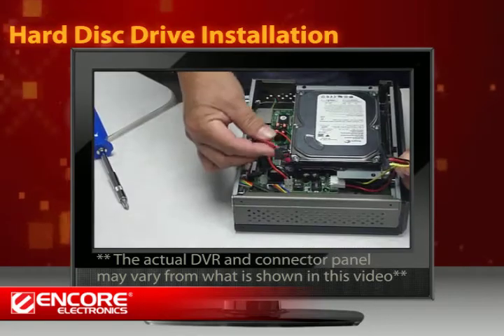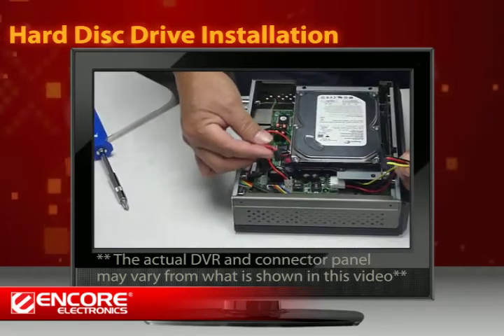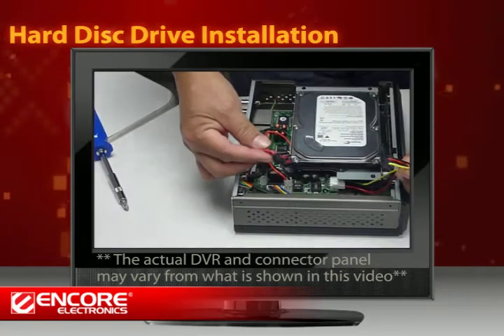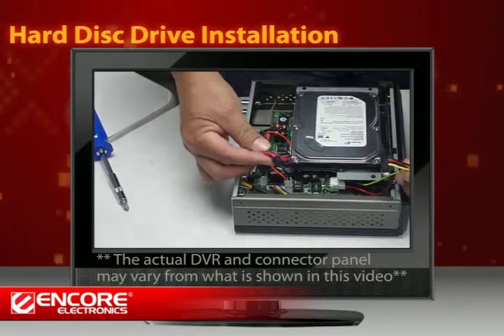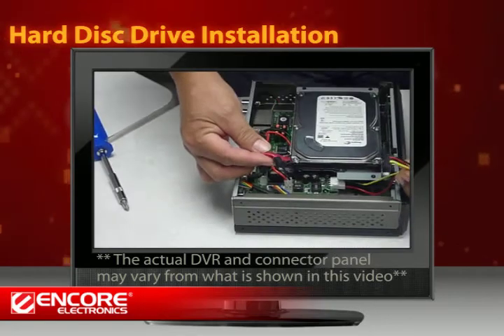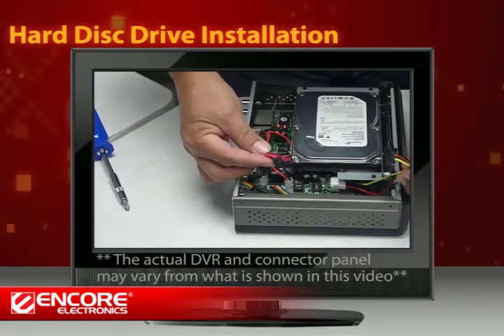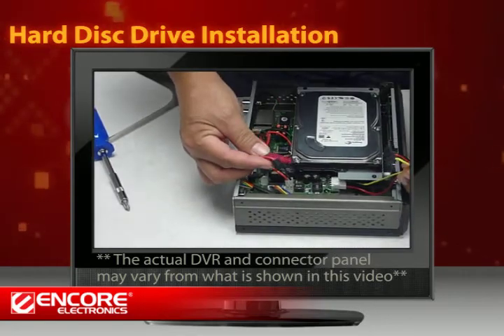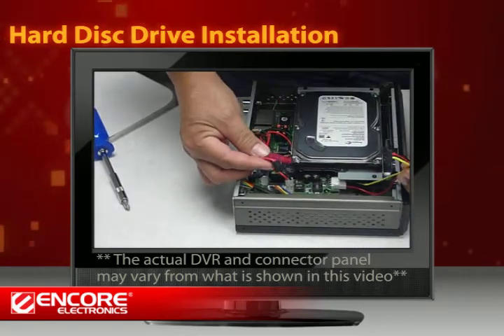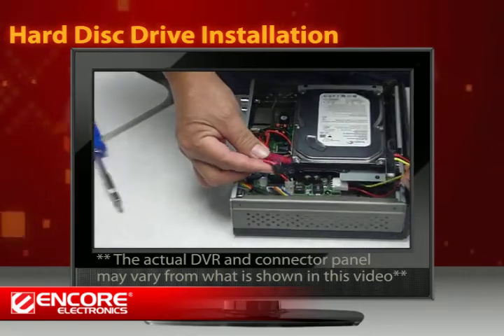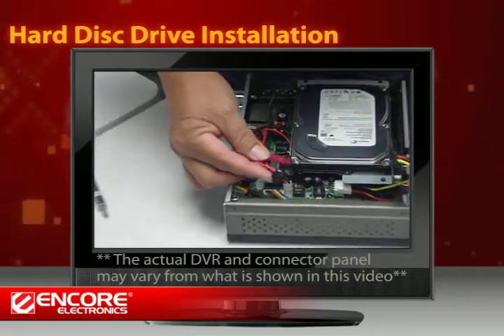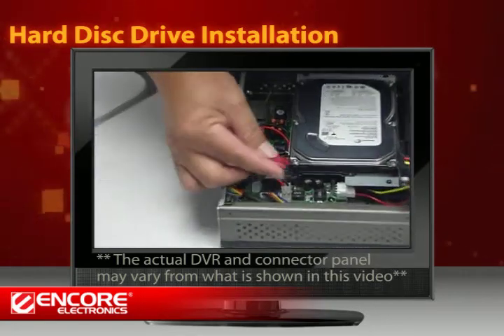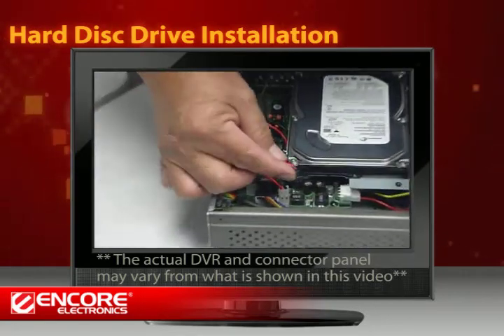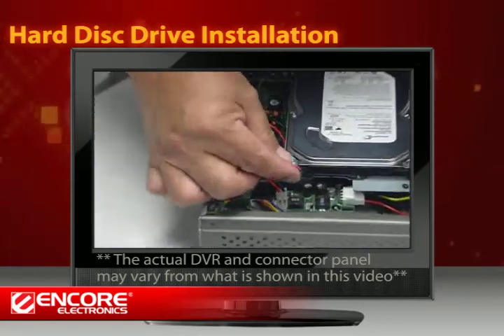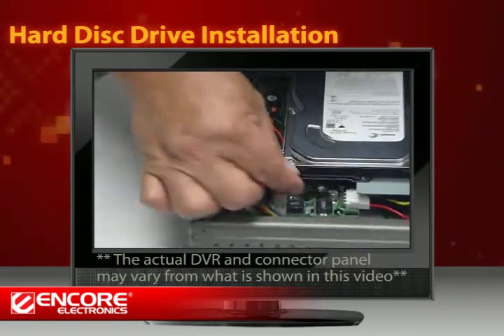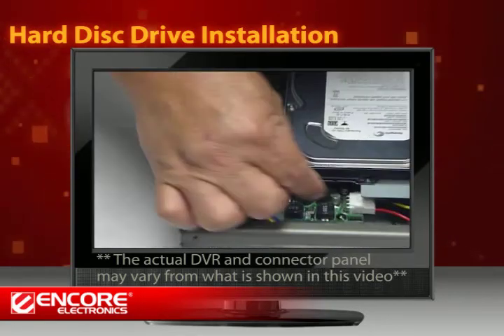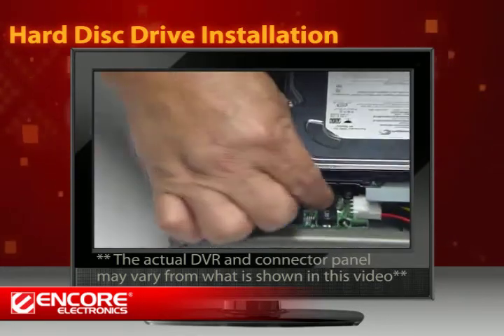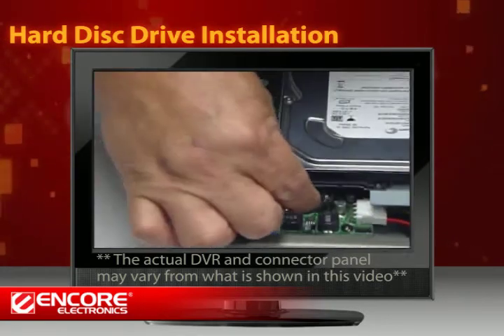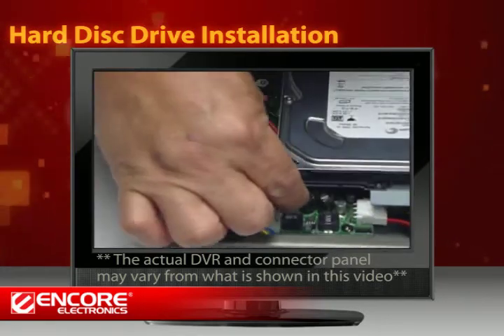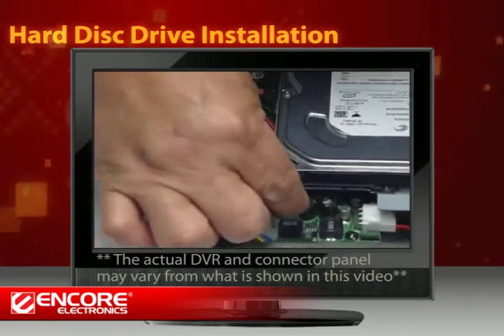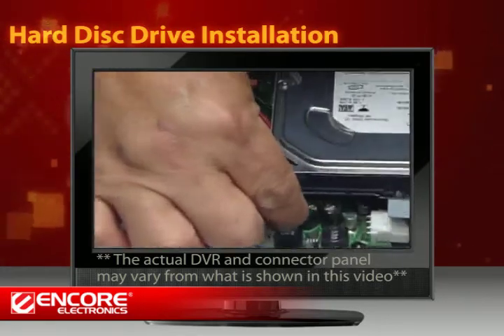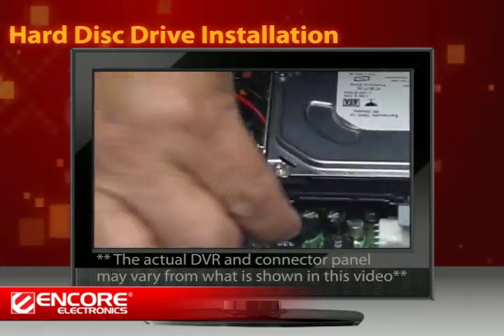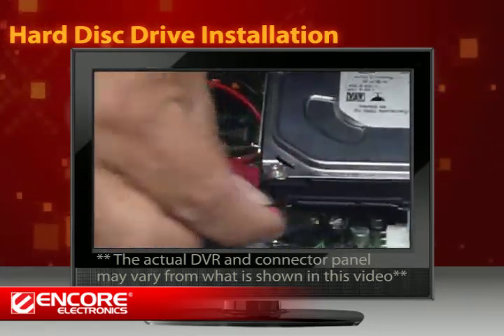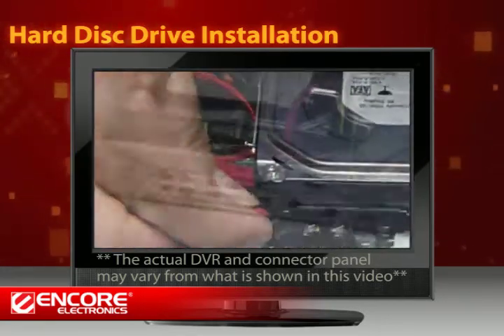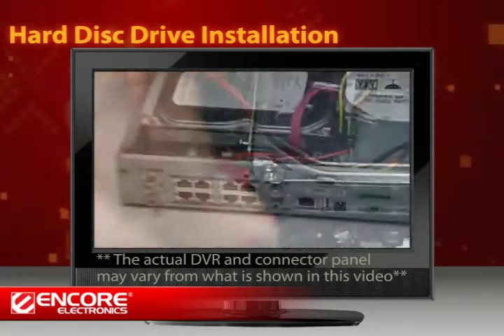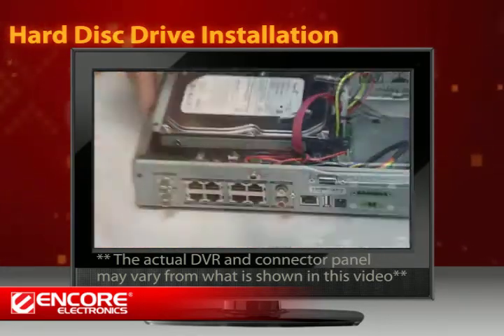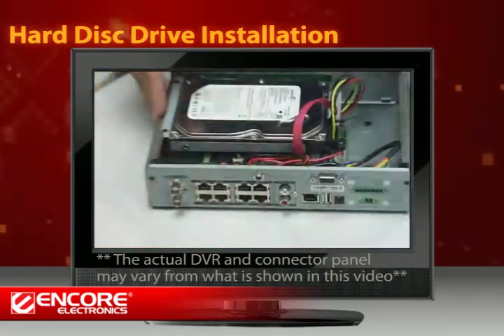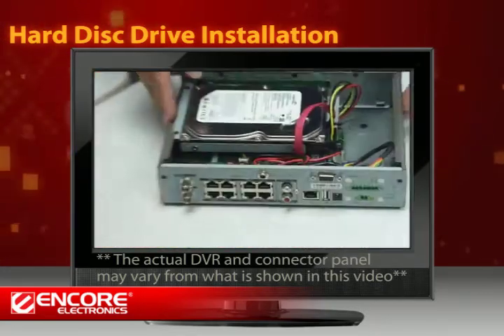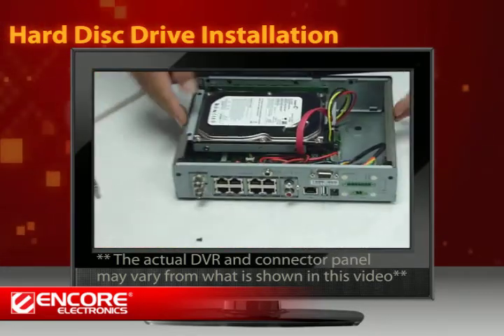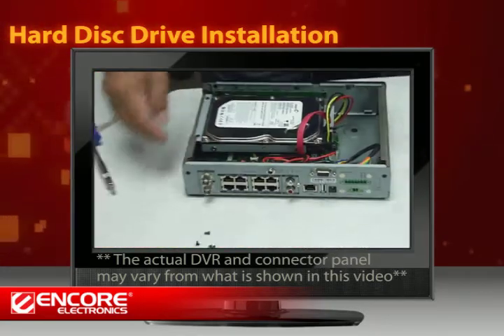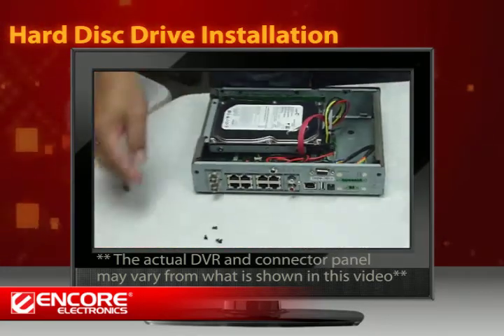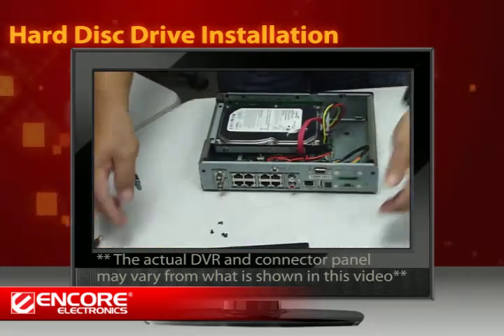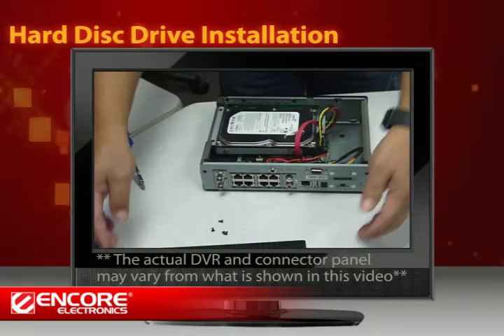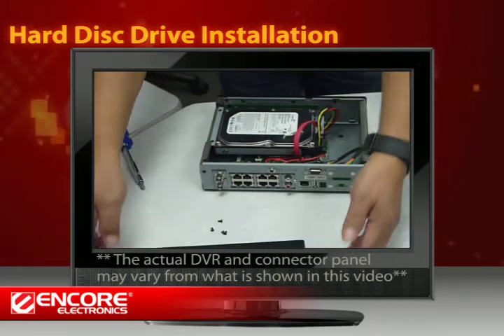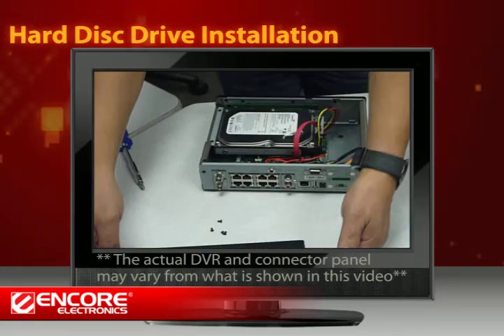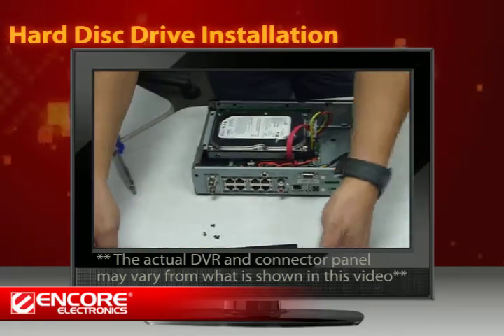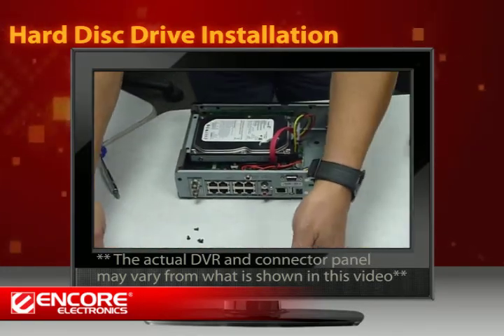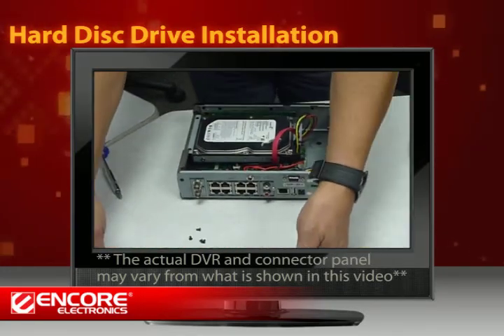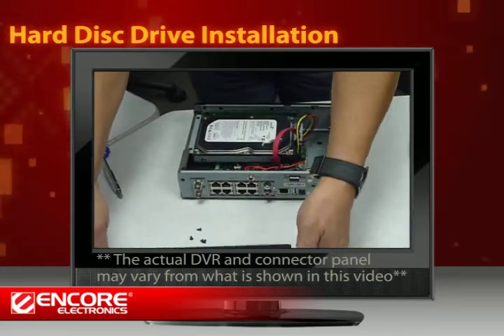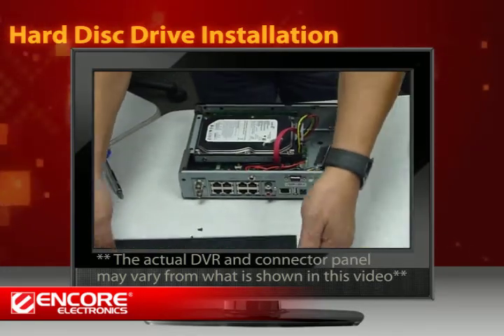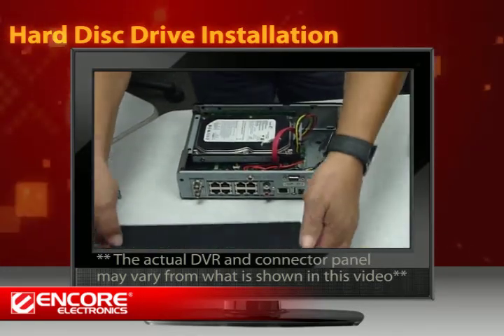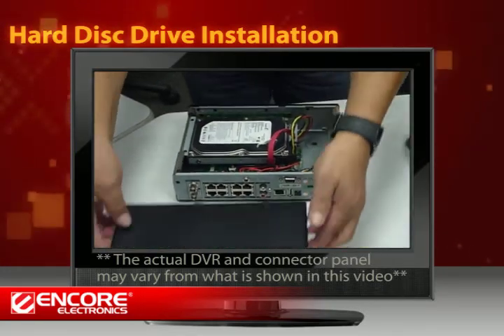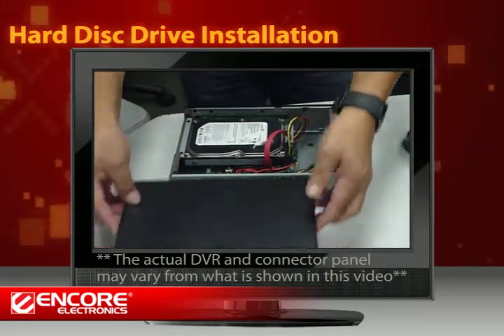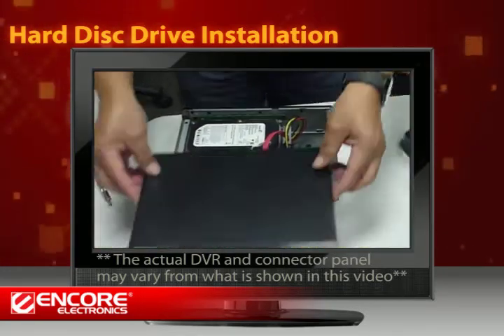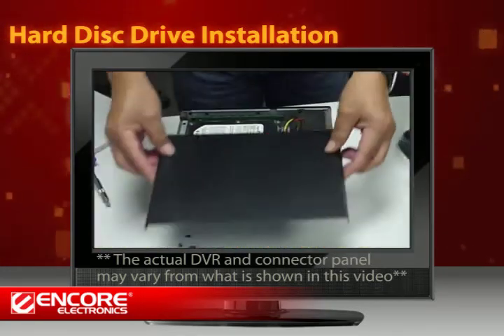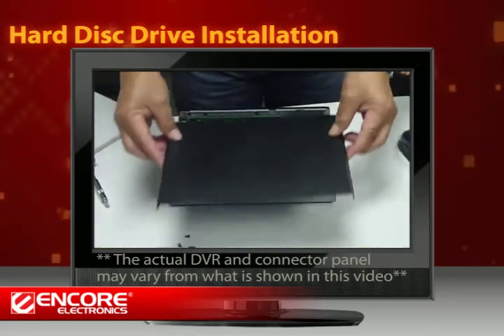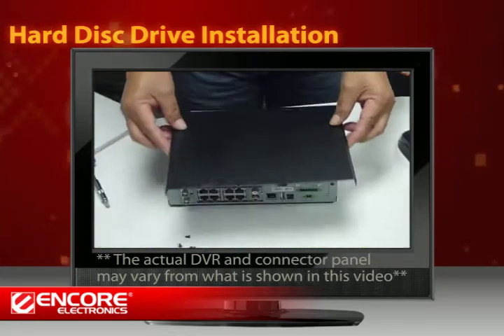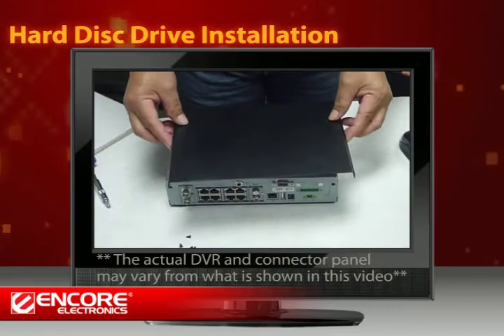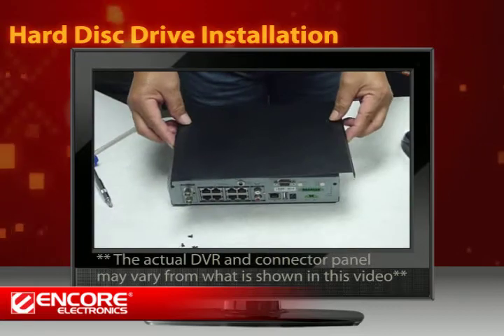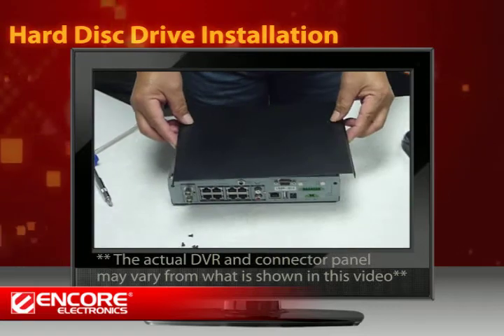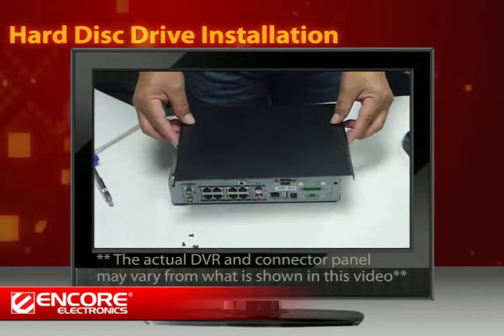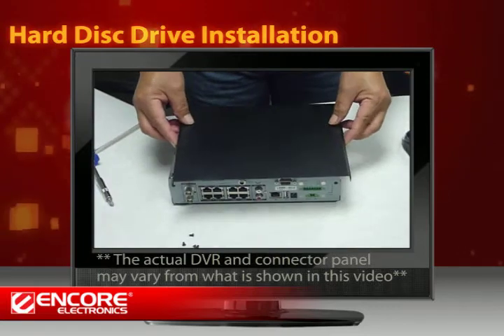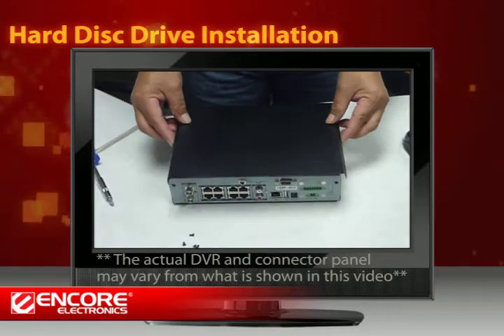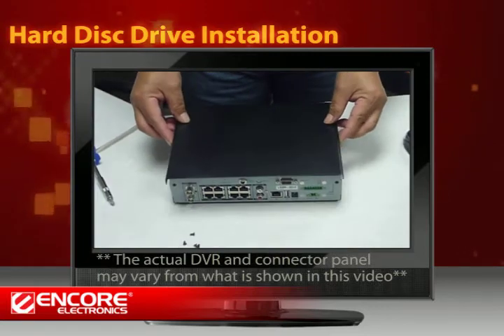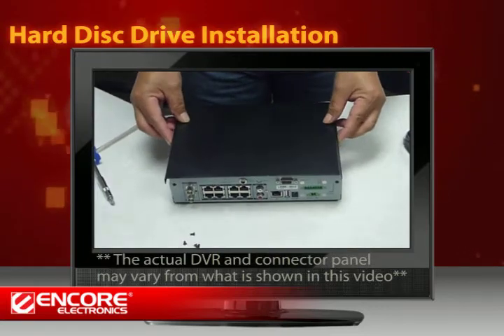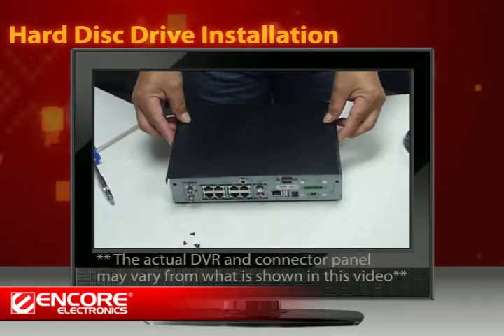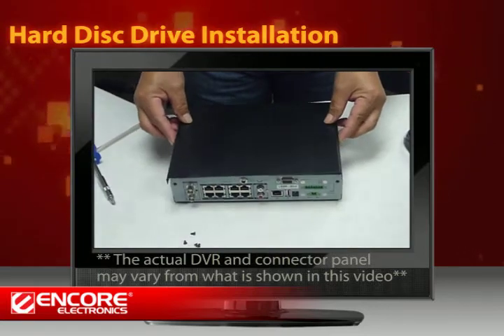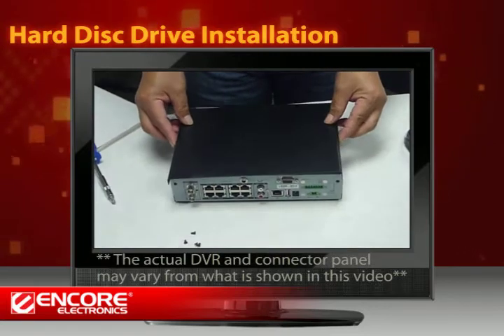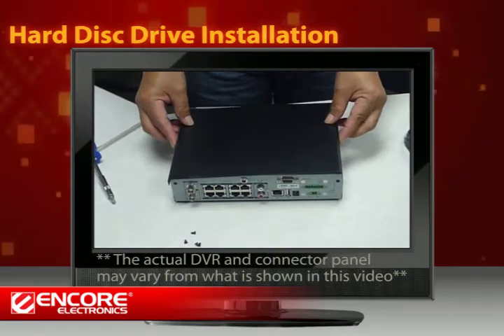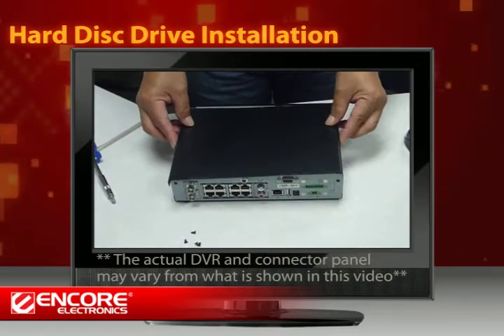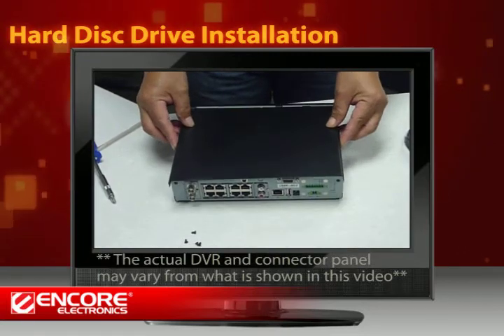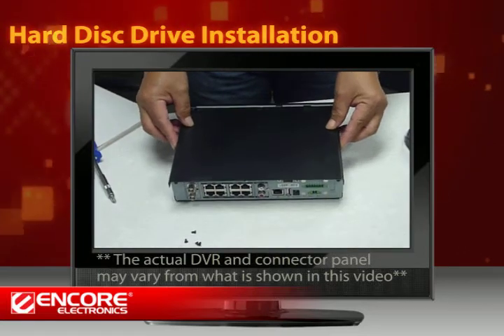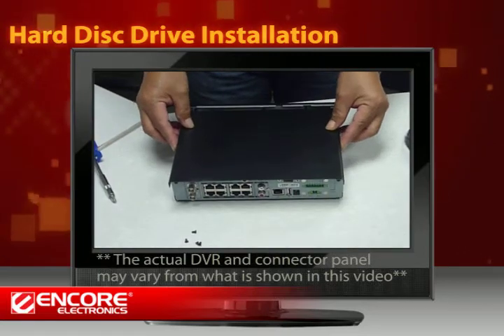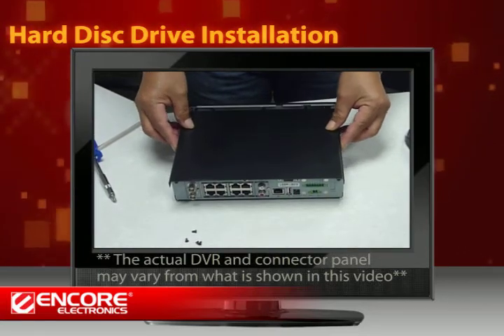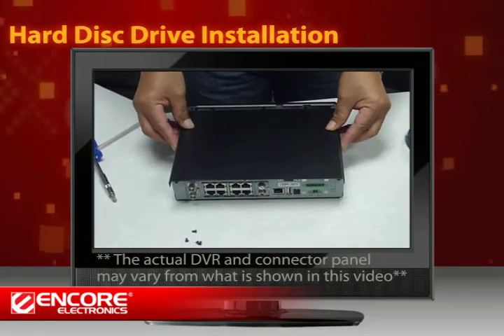Connect the SATA cable and the power cable. Finally, close the DVR case with screws.